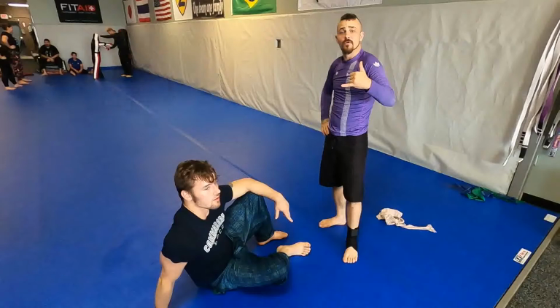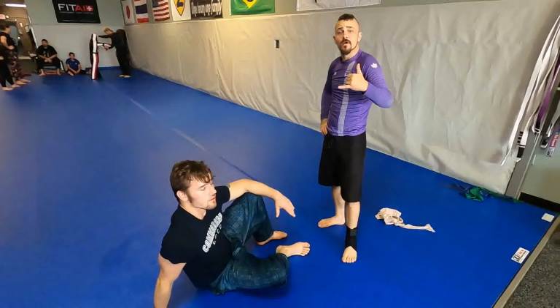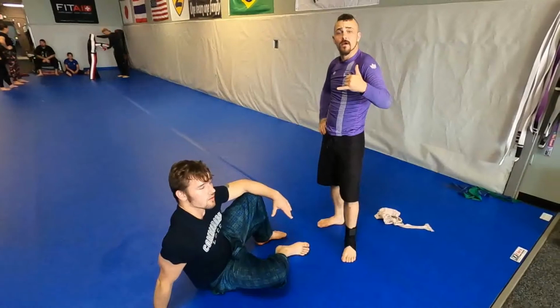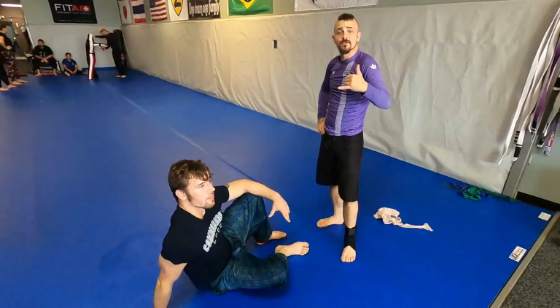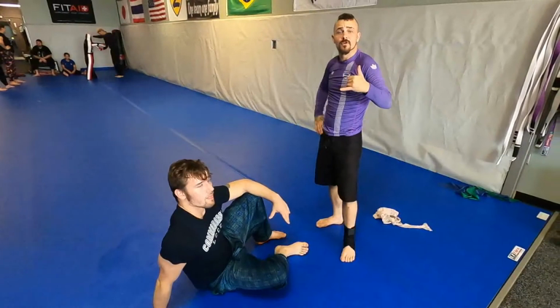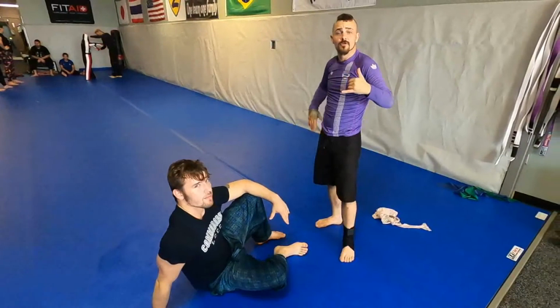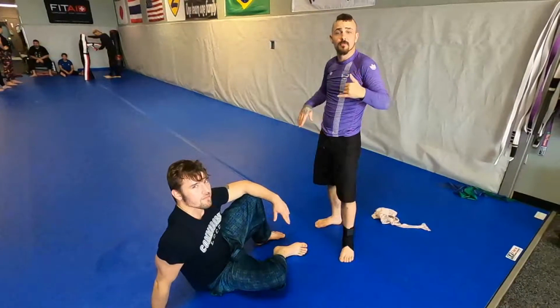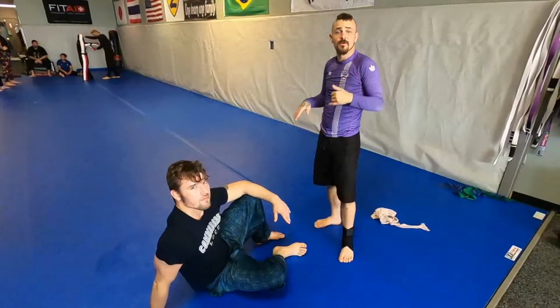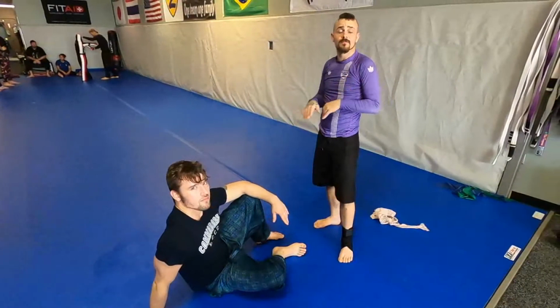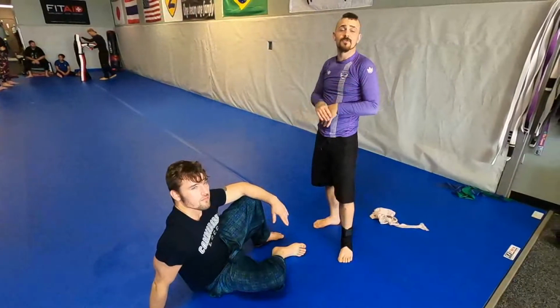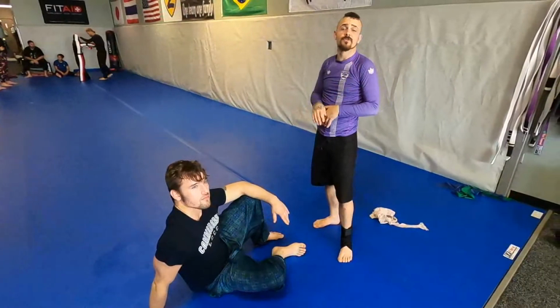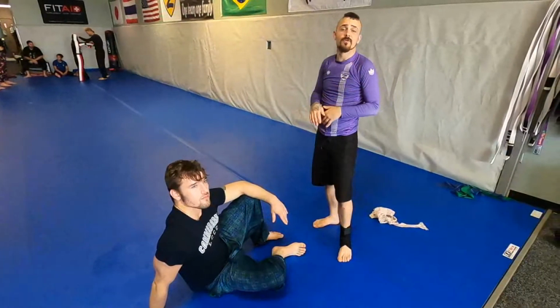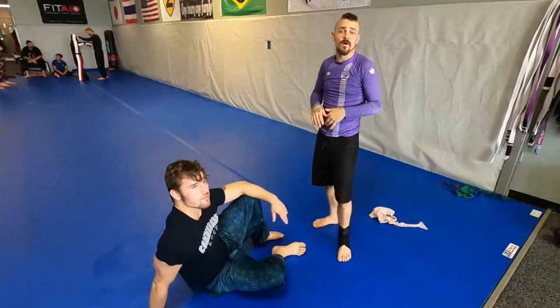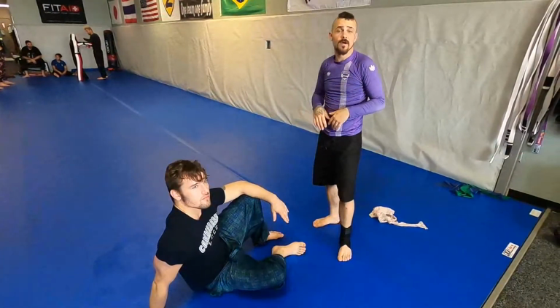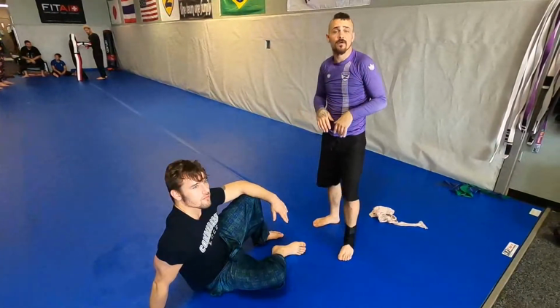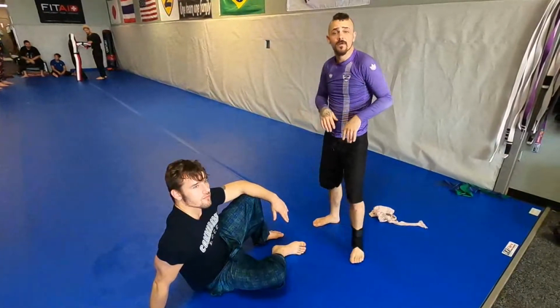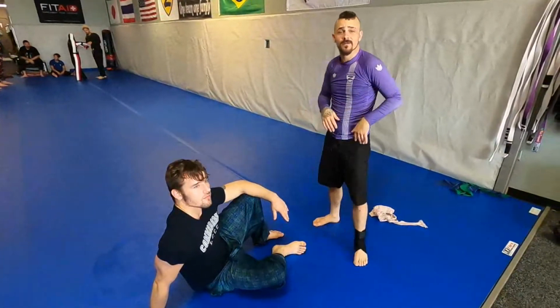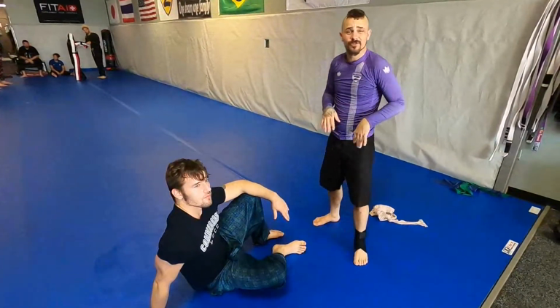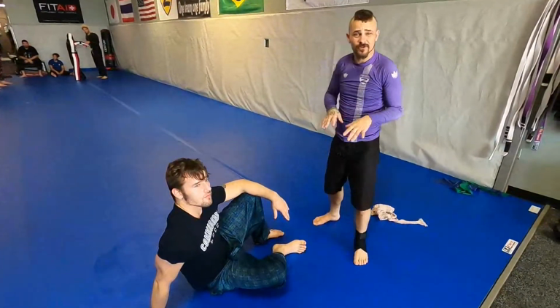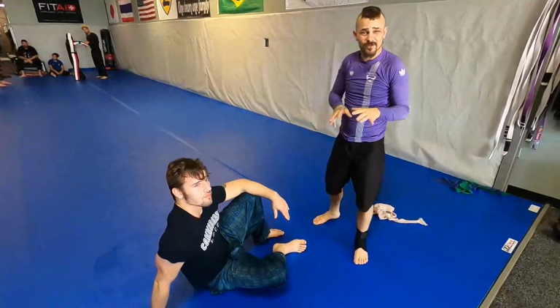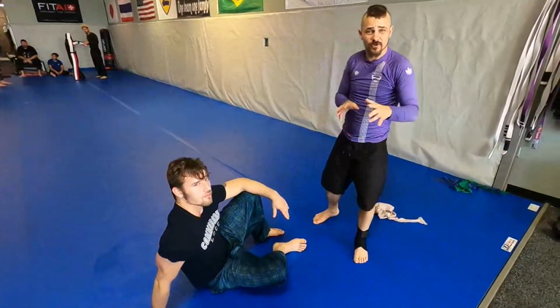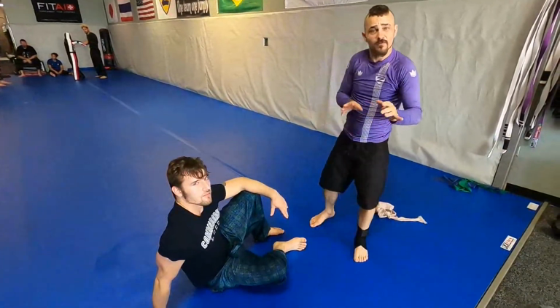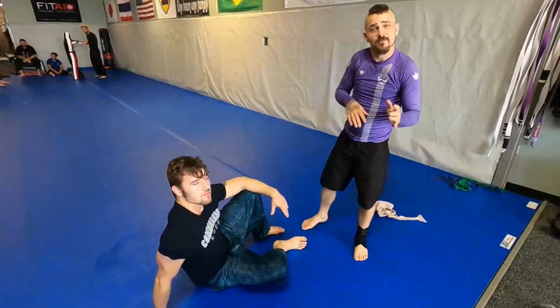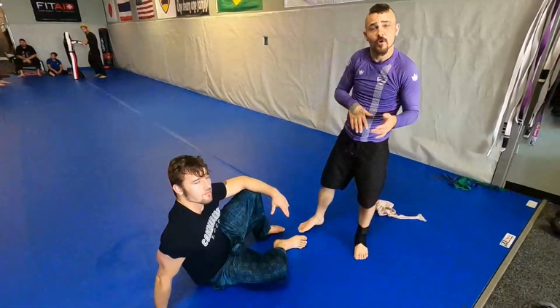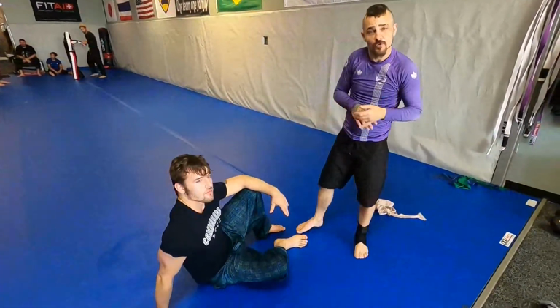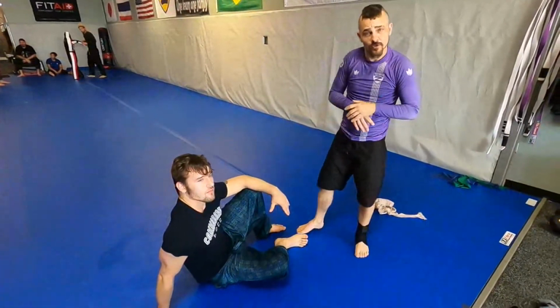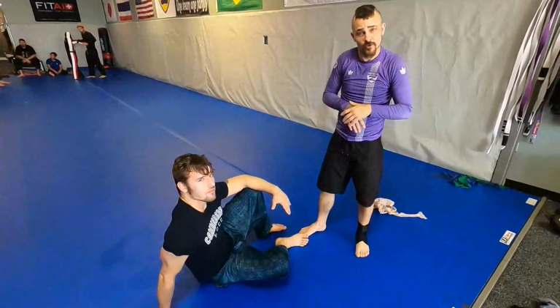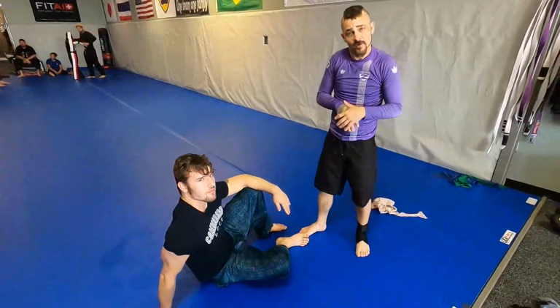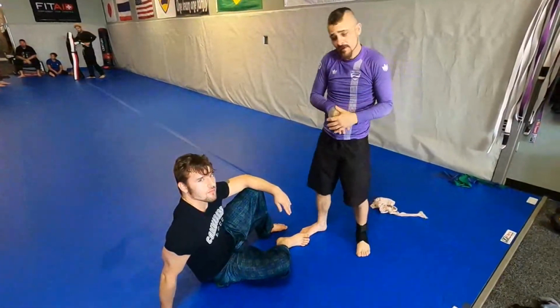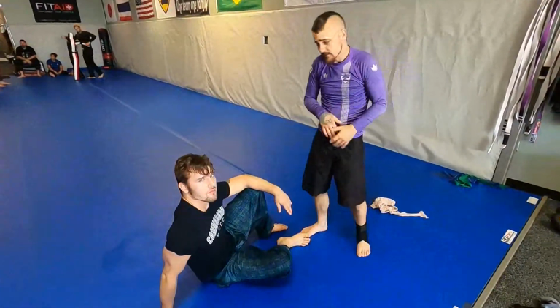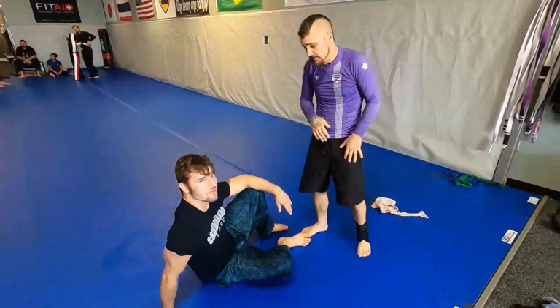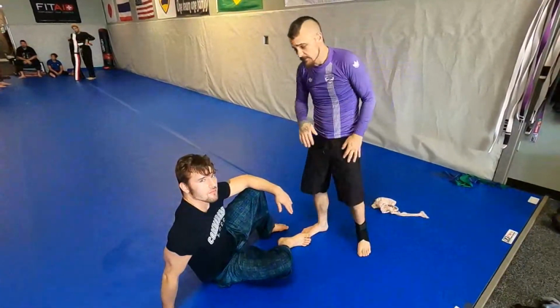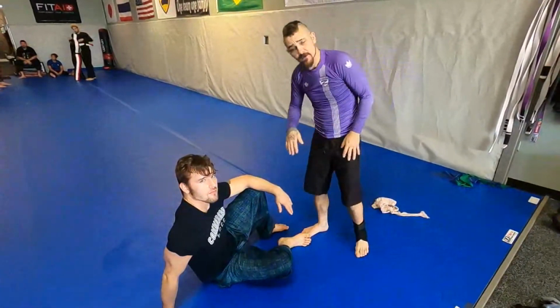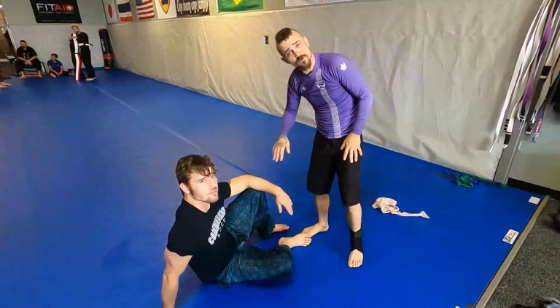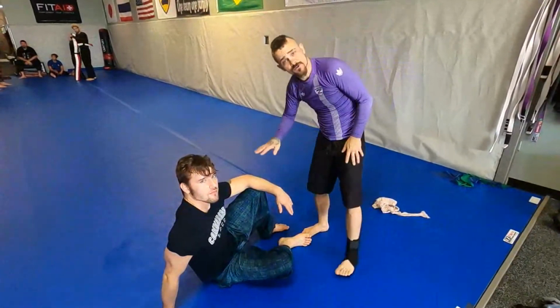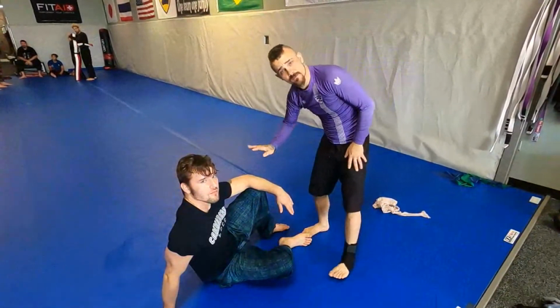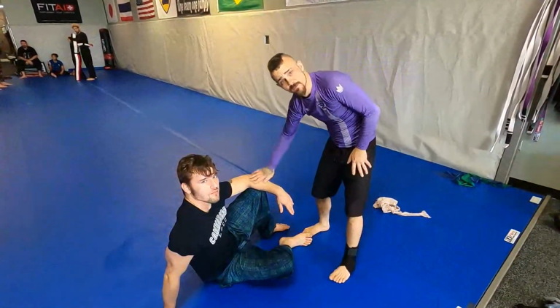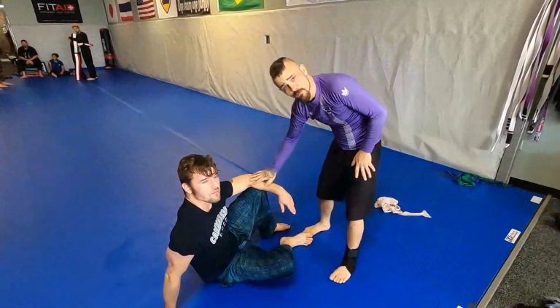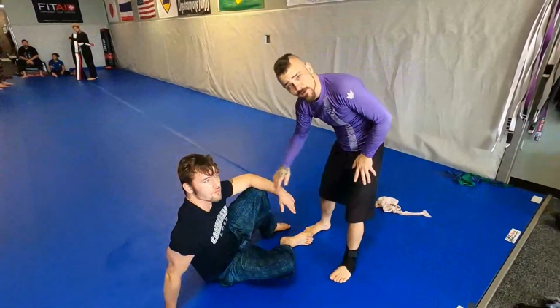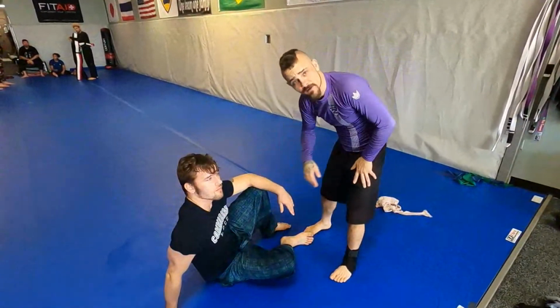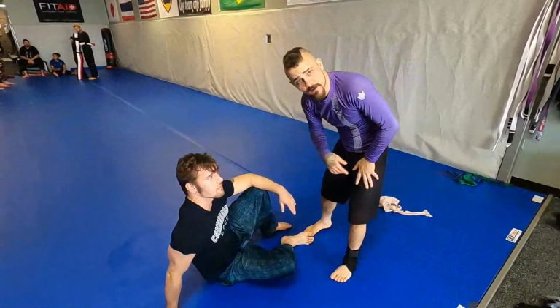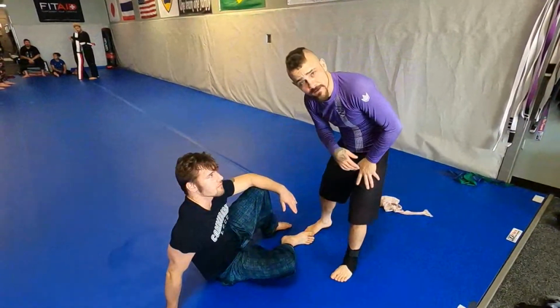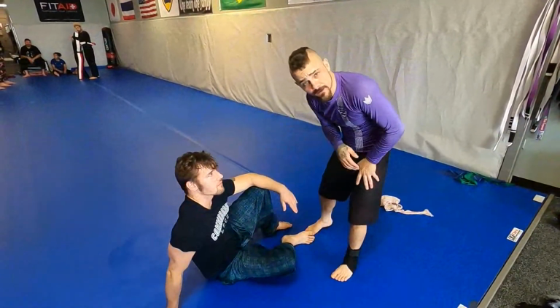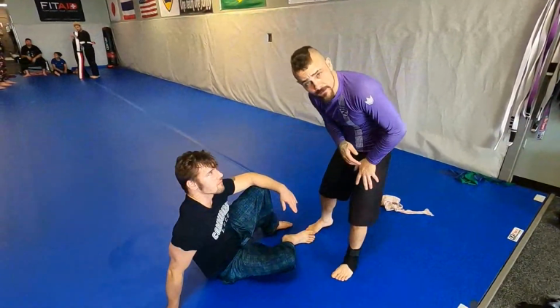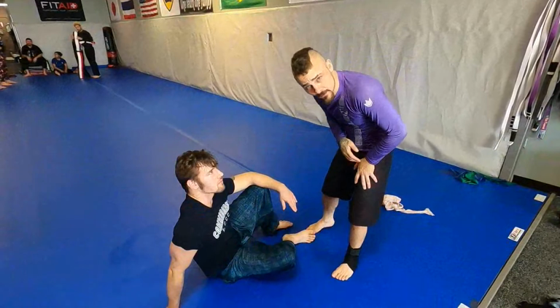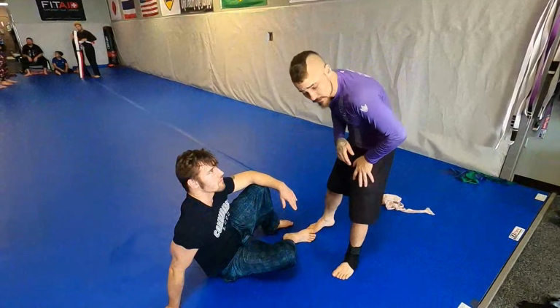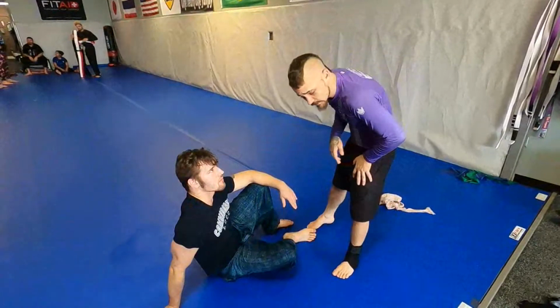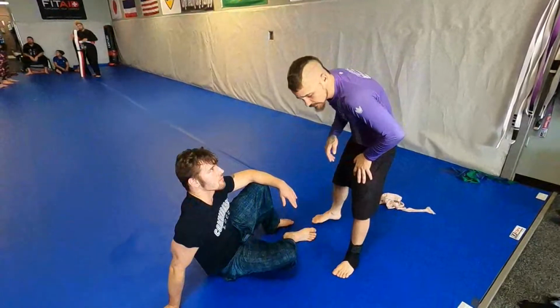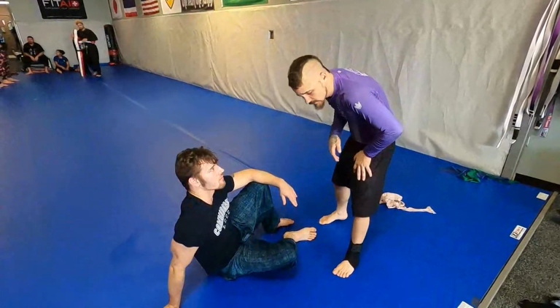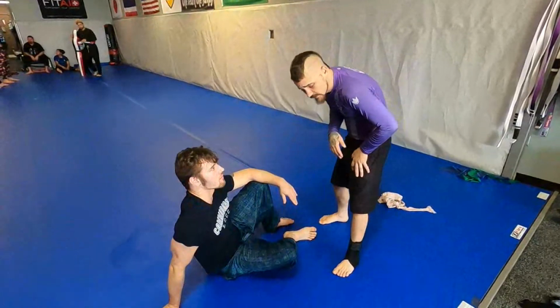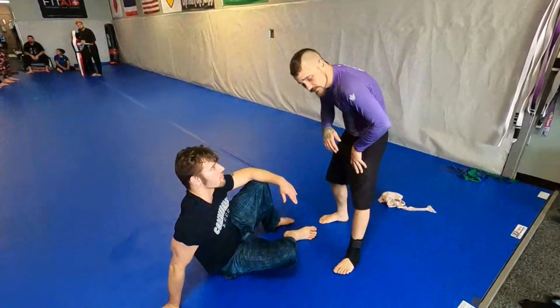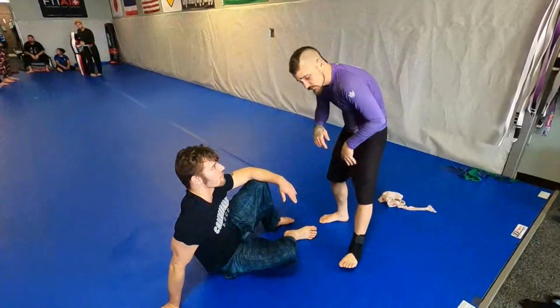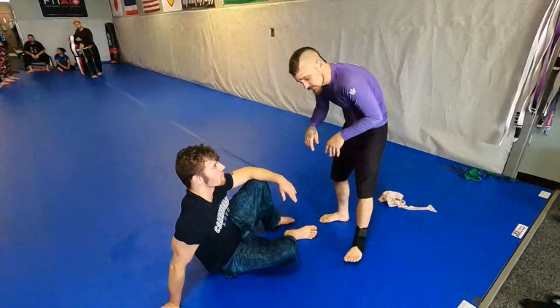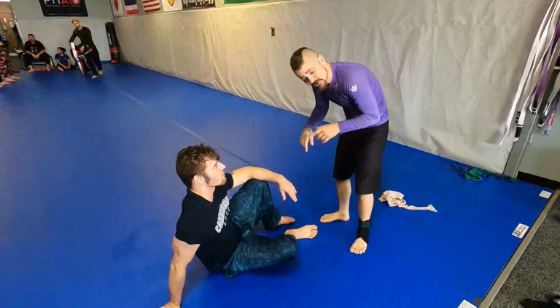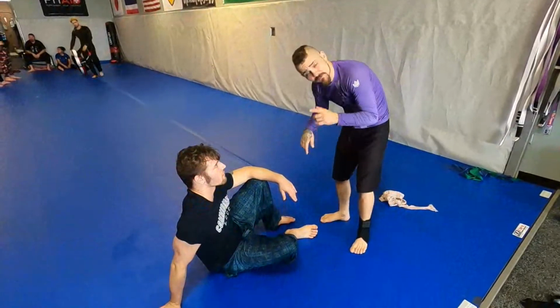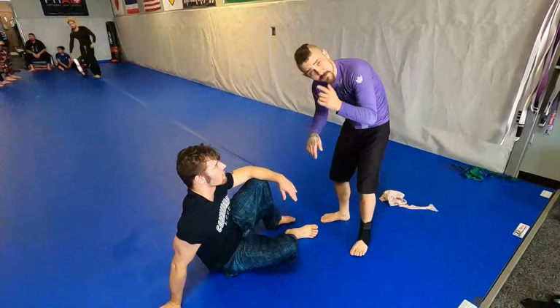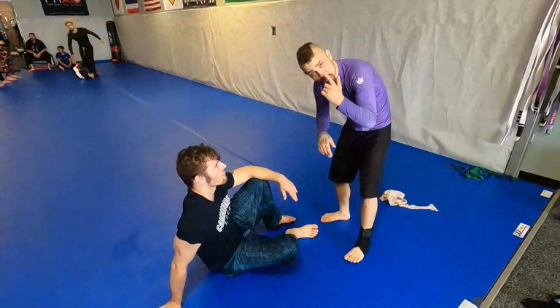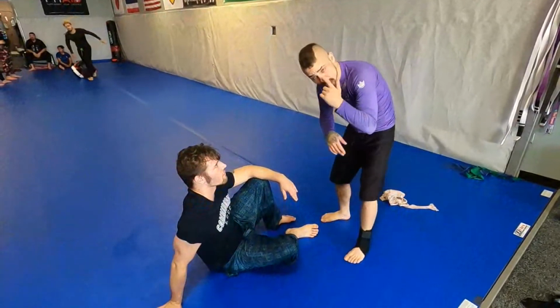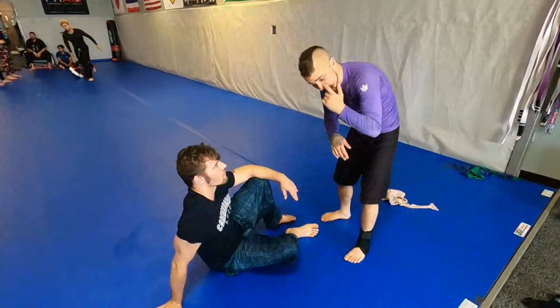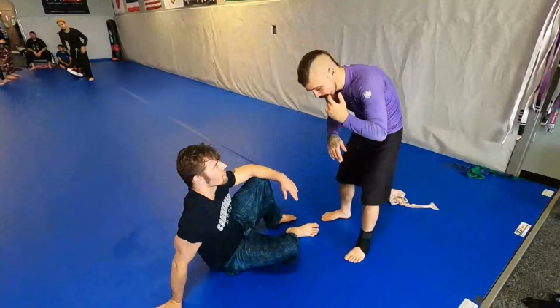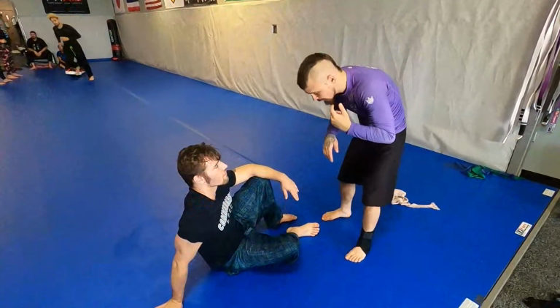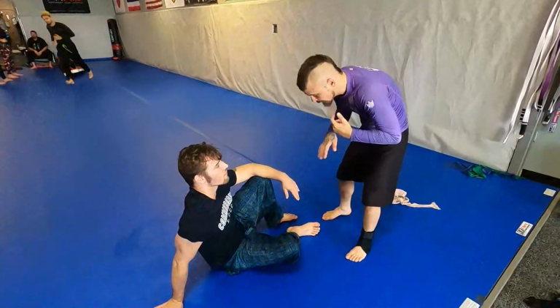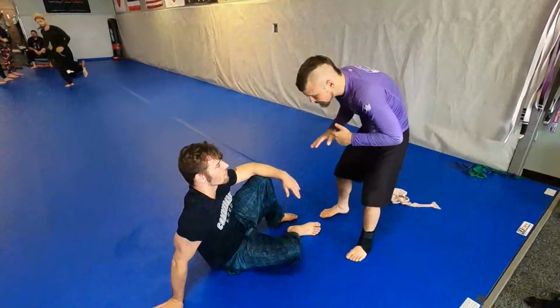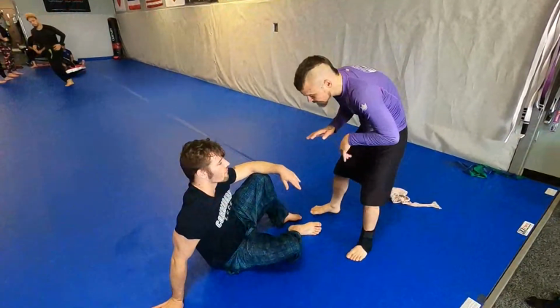What's going on guys? Coach Mike from Zanesville, Ohio. Going to show you guys a little flow drill me and my coach Tim have been working on. We're gonna start from the butterfly guard.